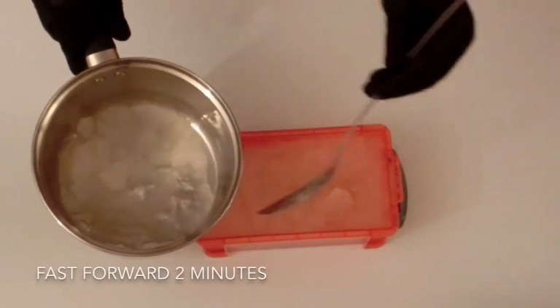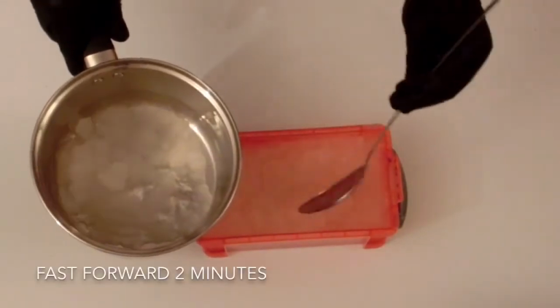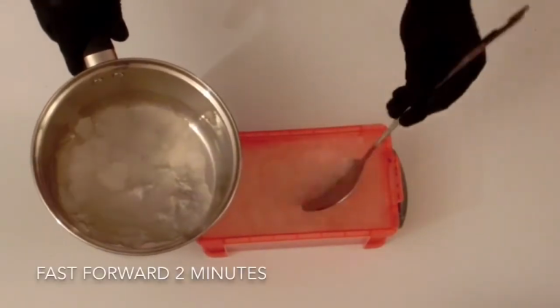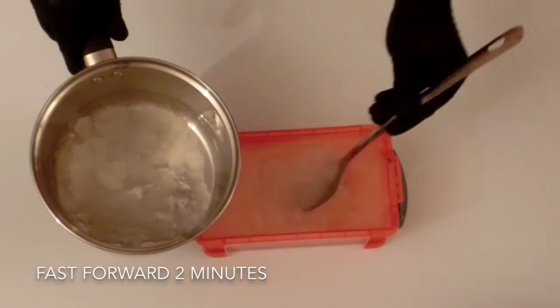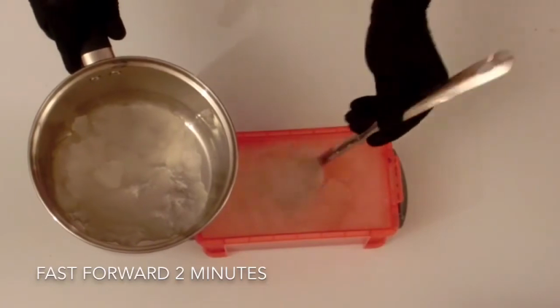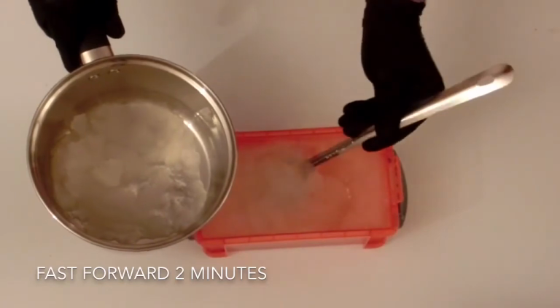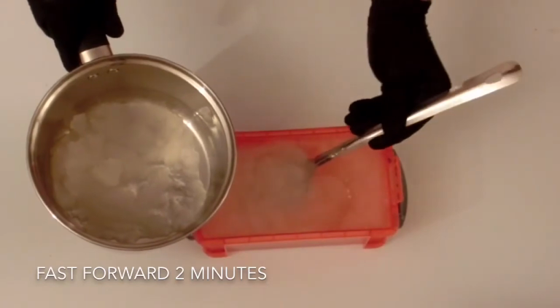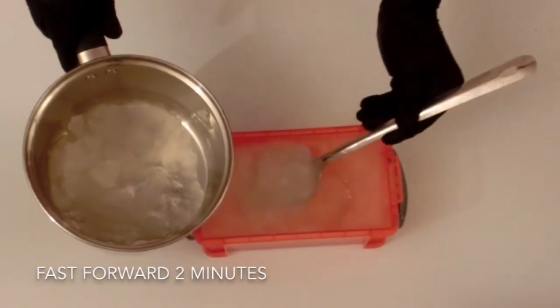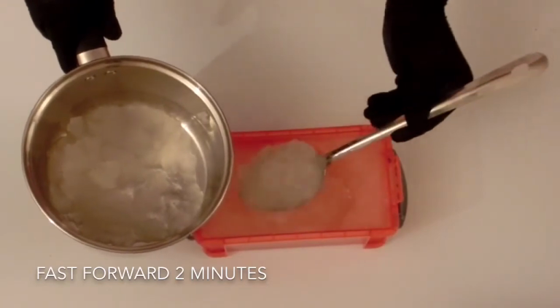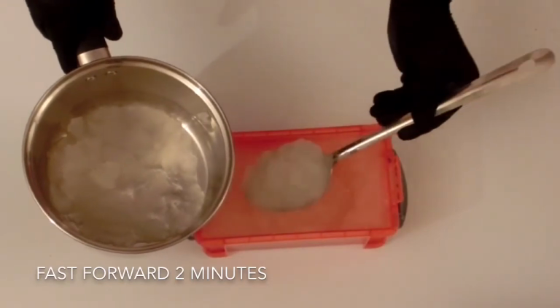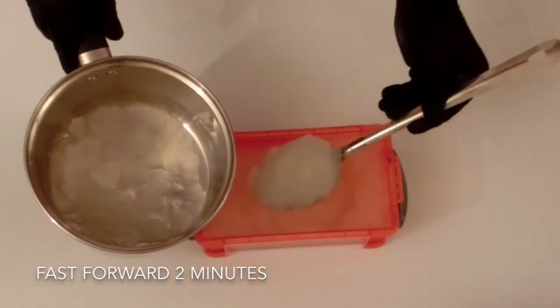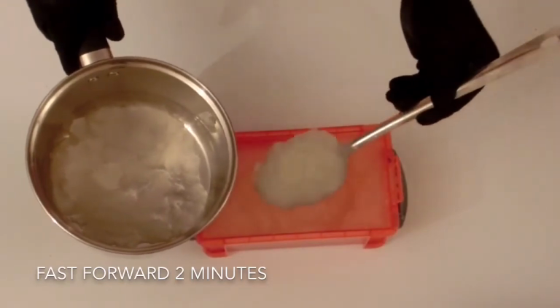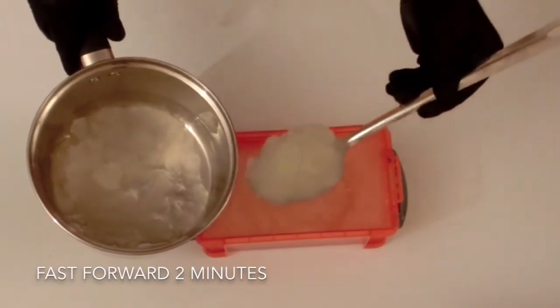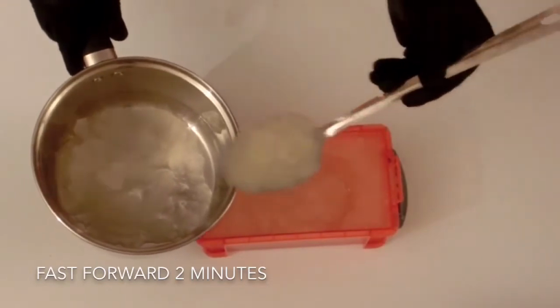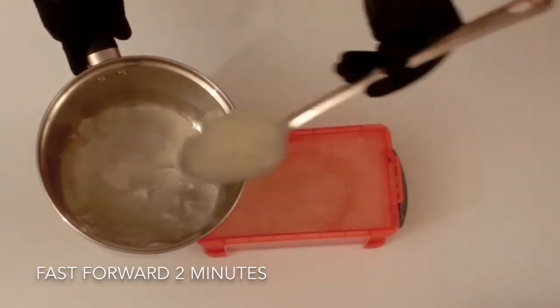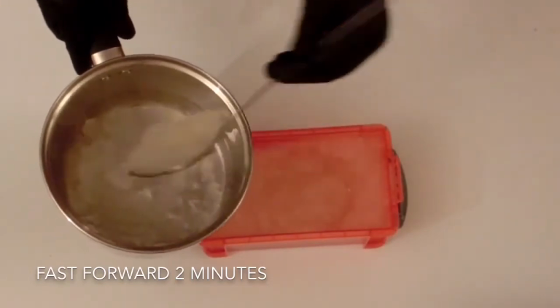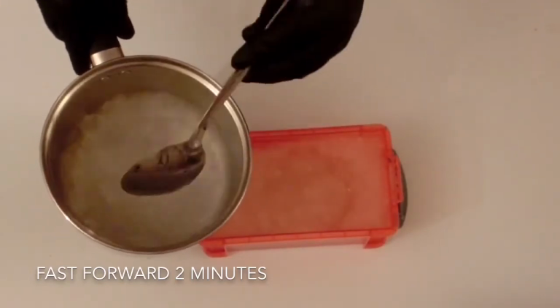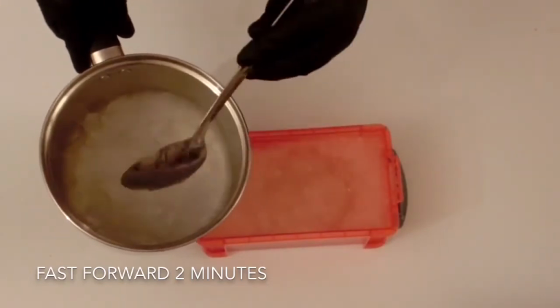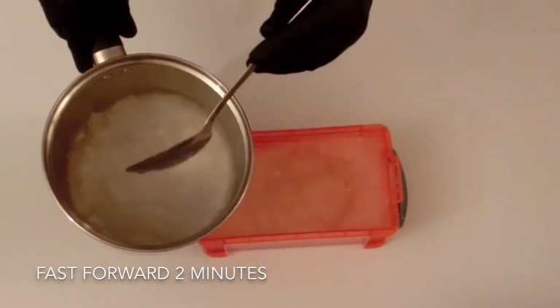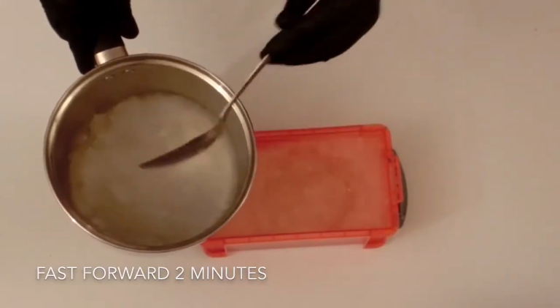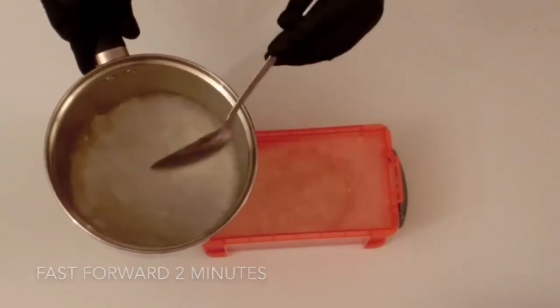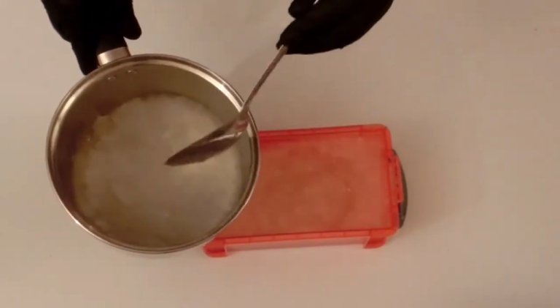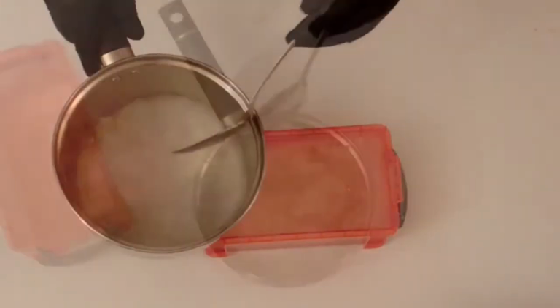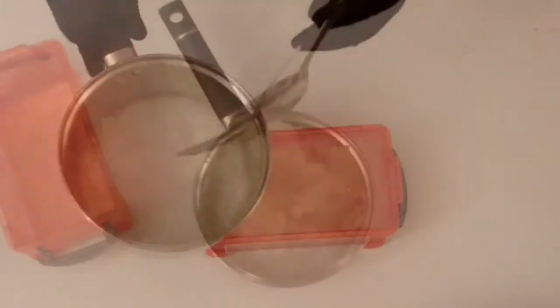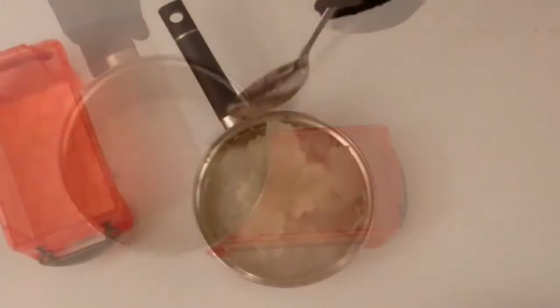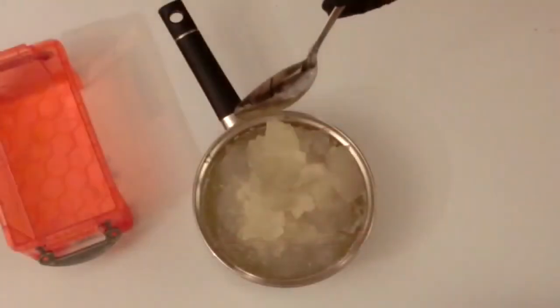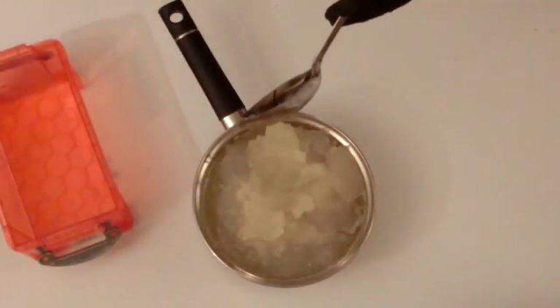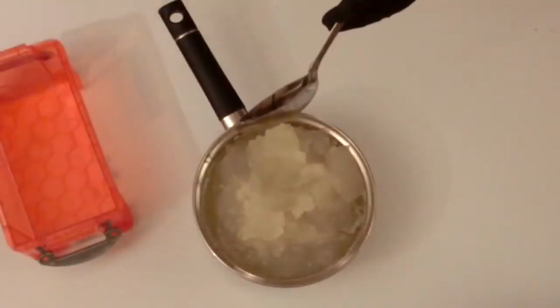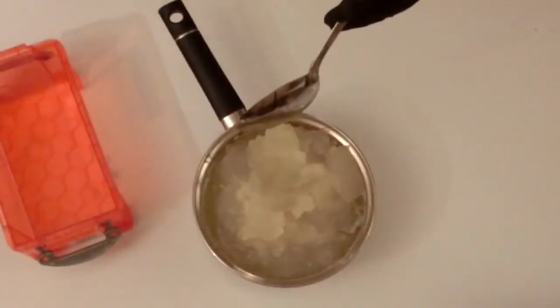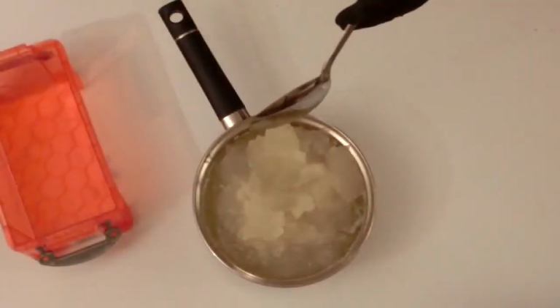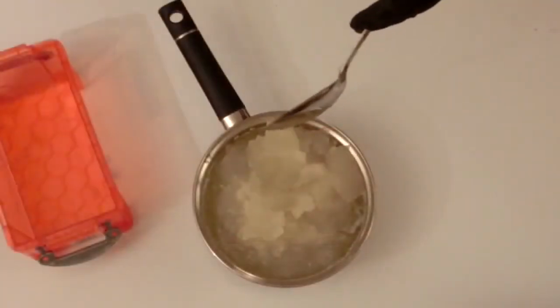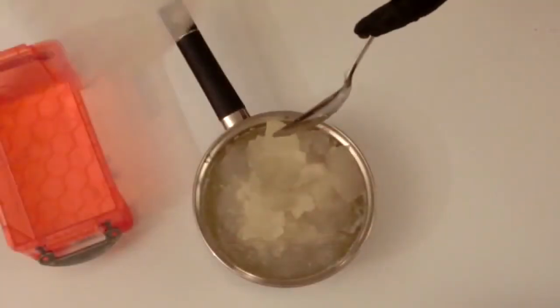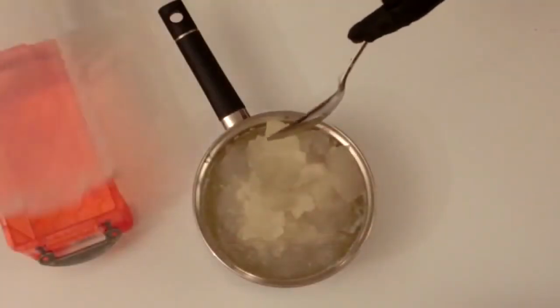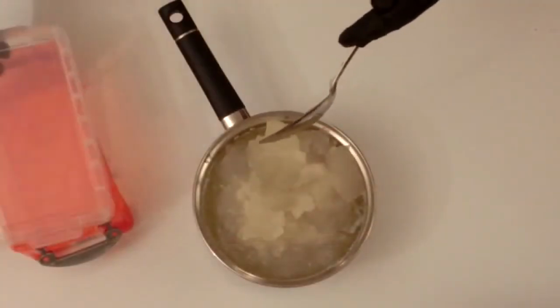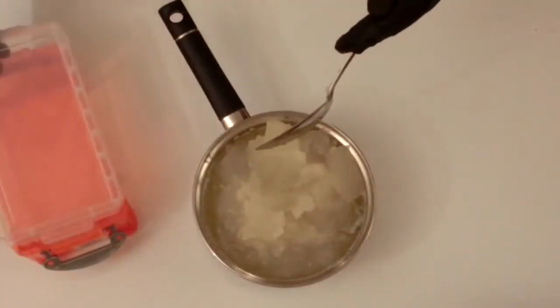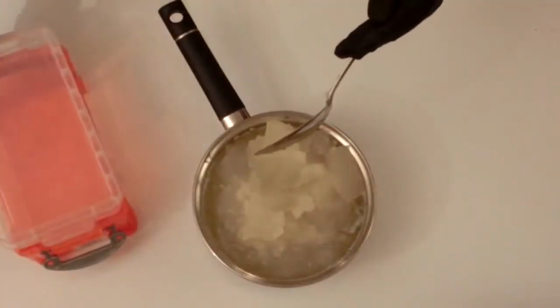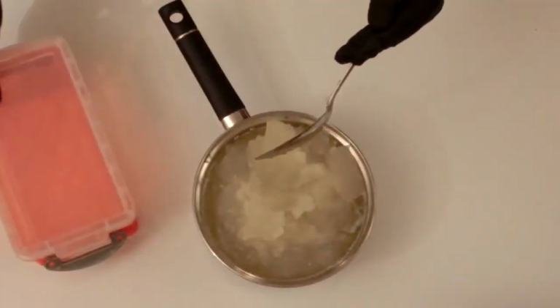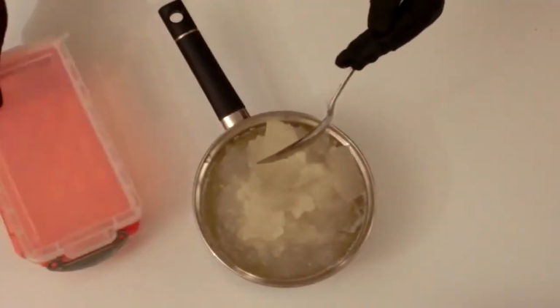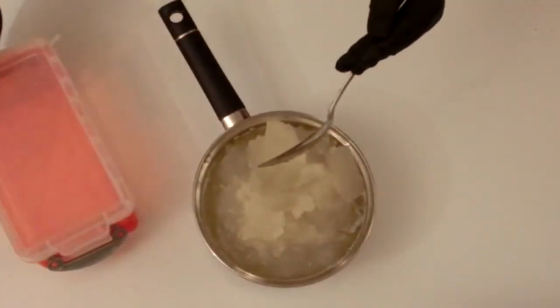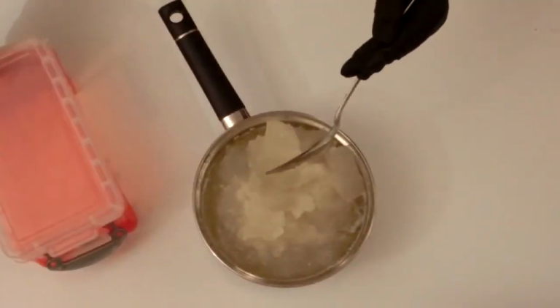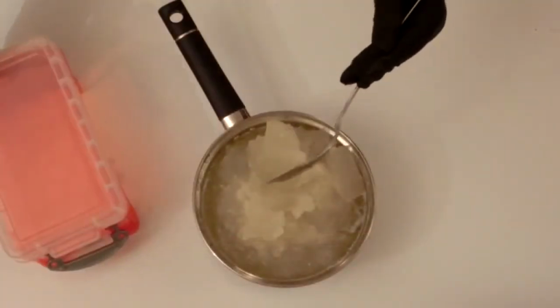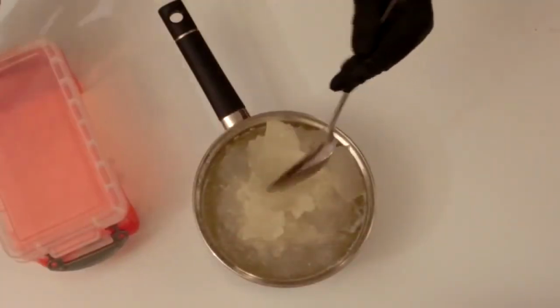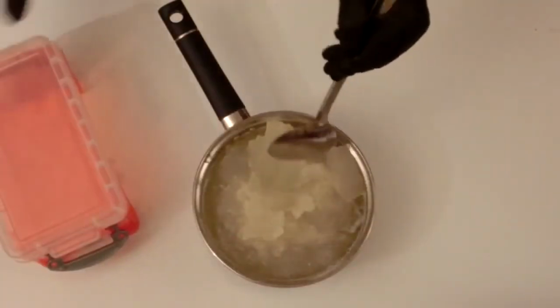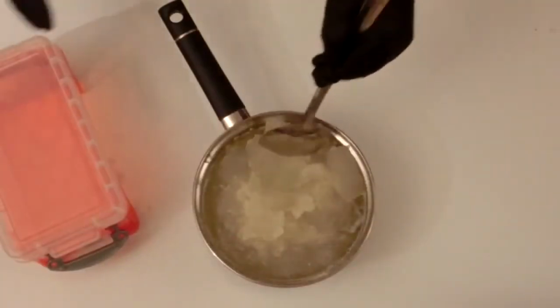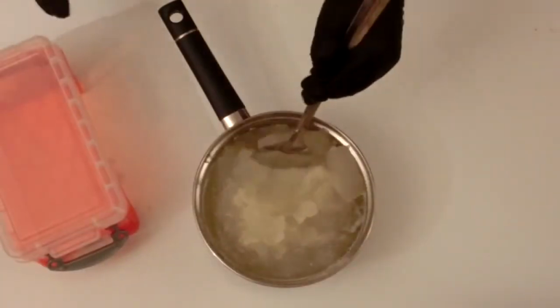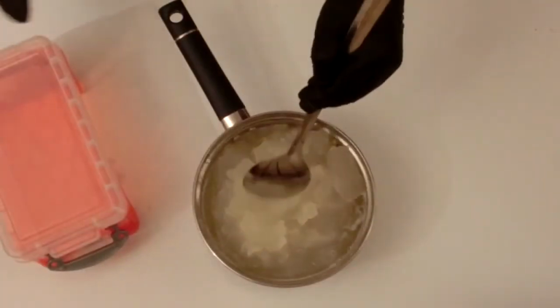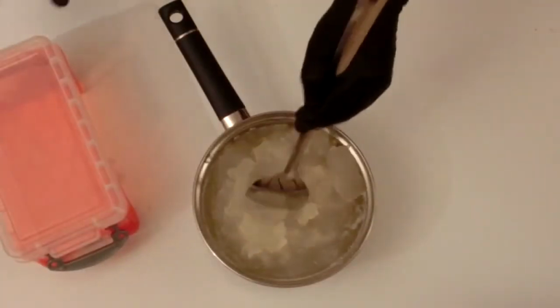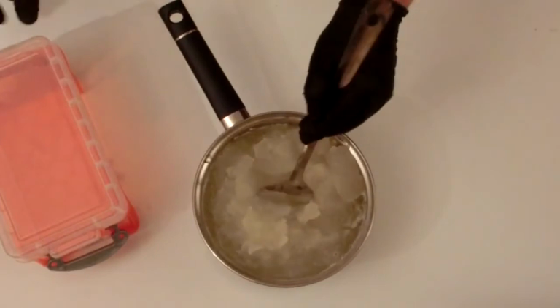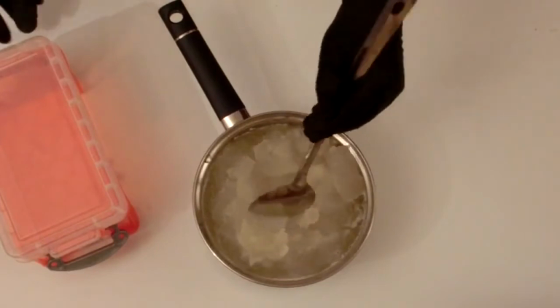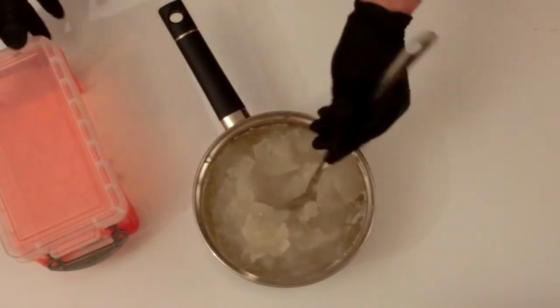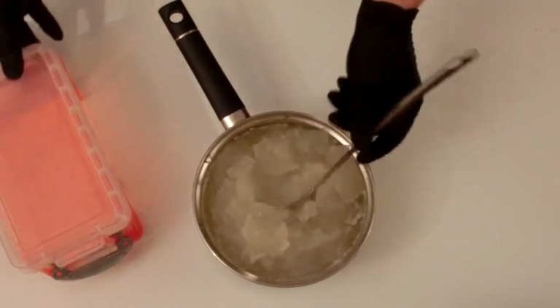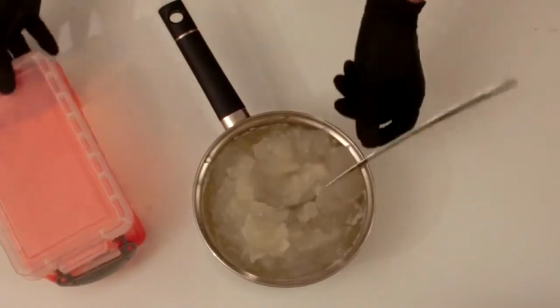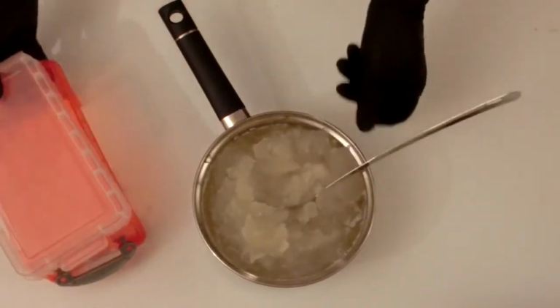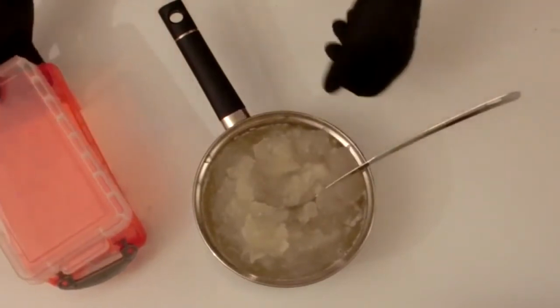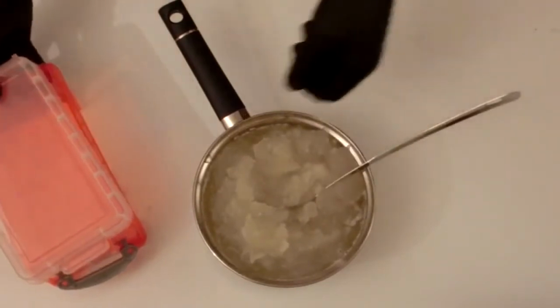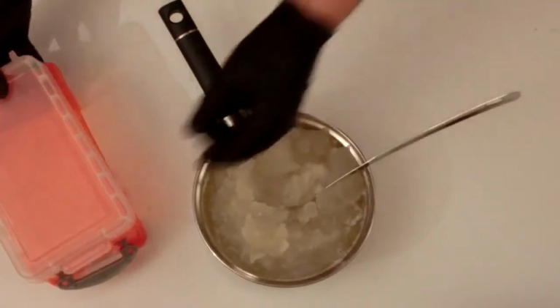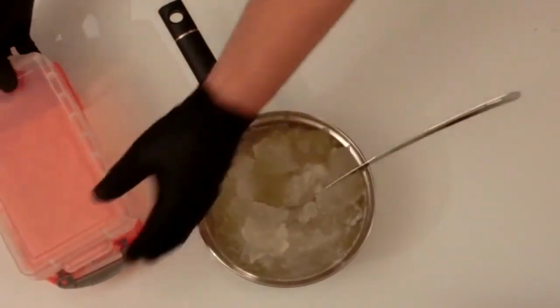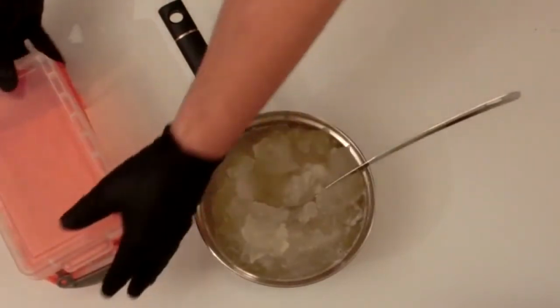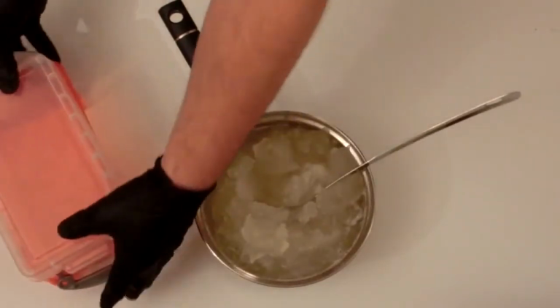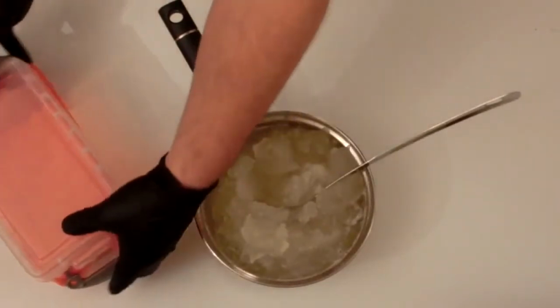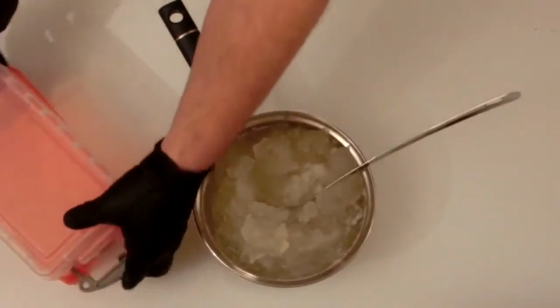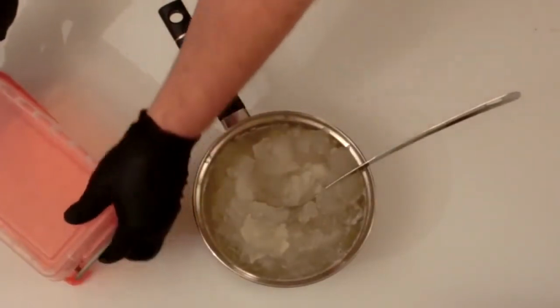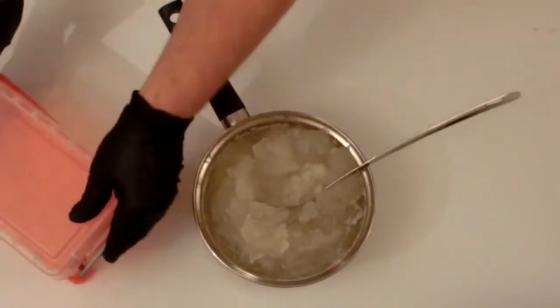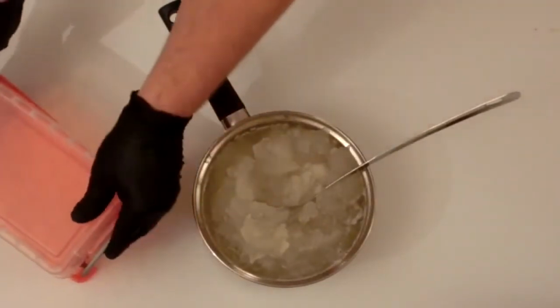The air gun block mould used in this demo is microwaveable friendly, so I could just put this in the microwave for around about four minutes to melt the gel also.